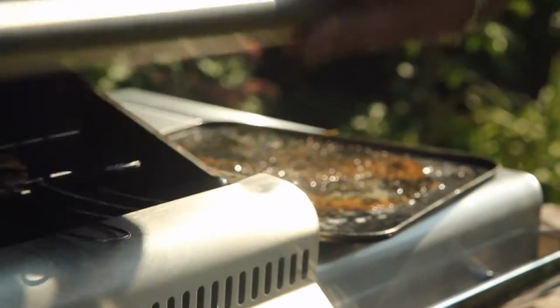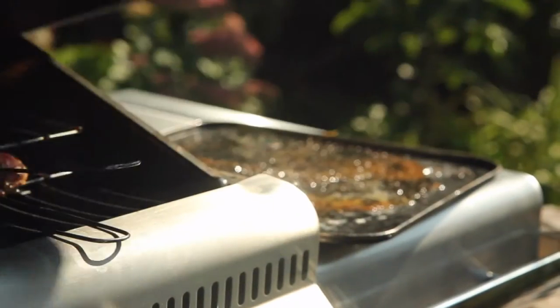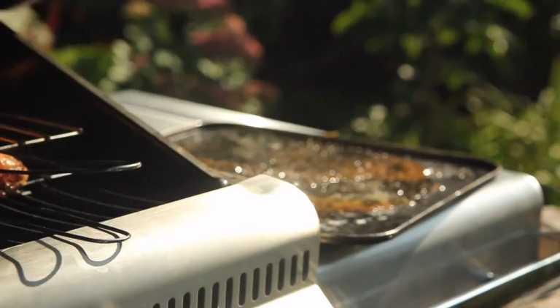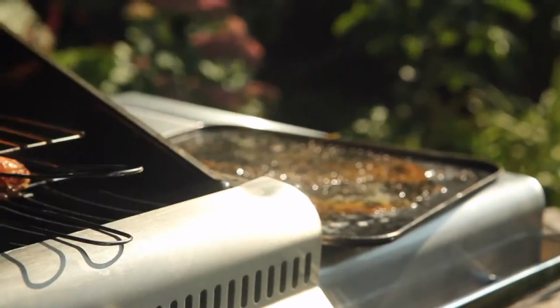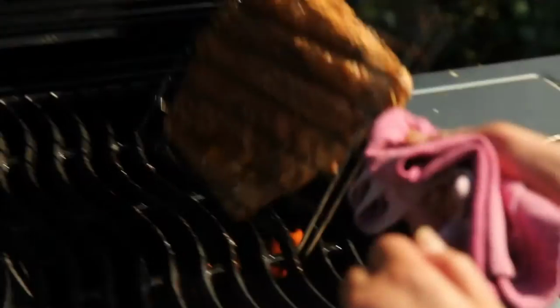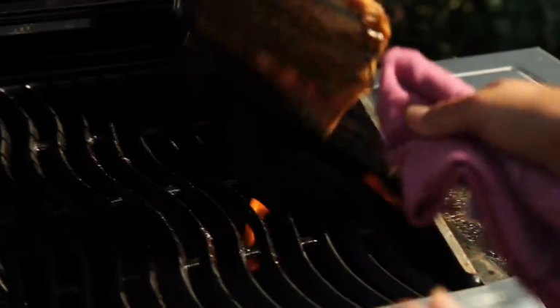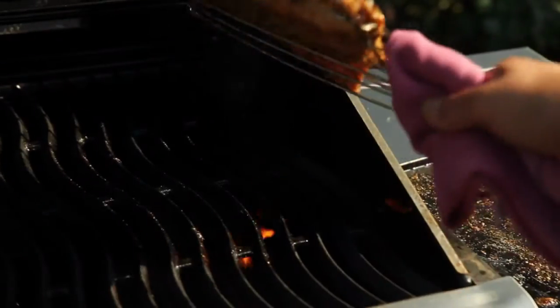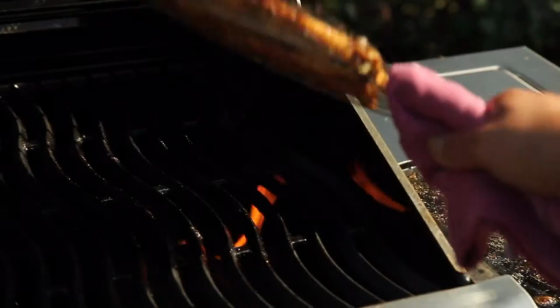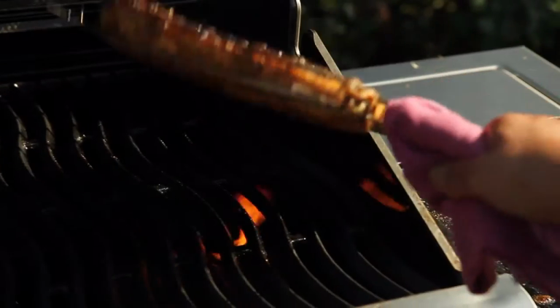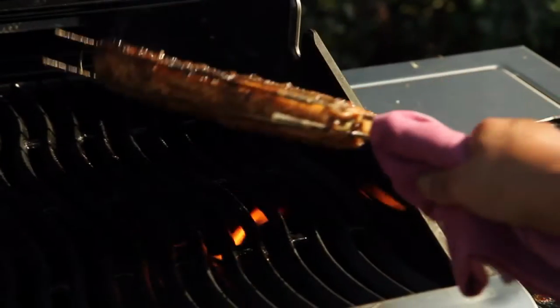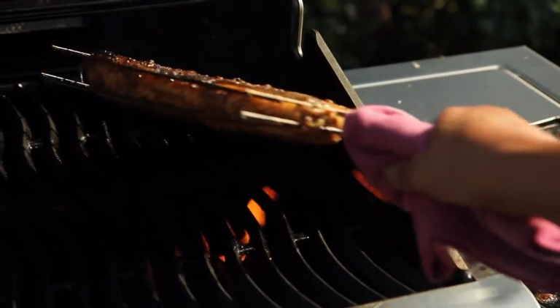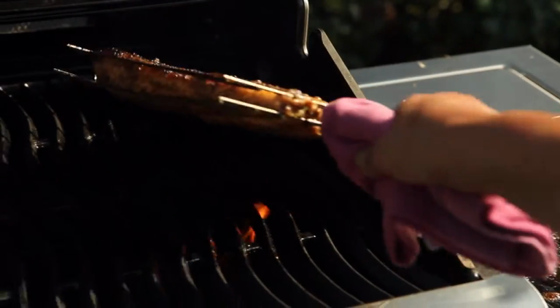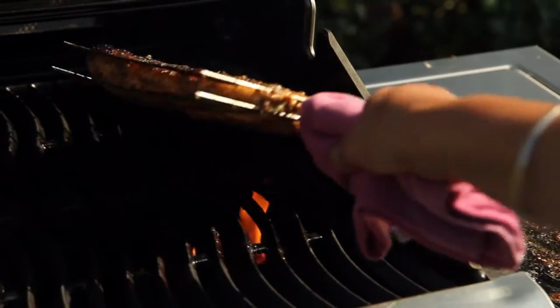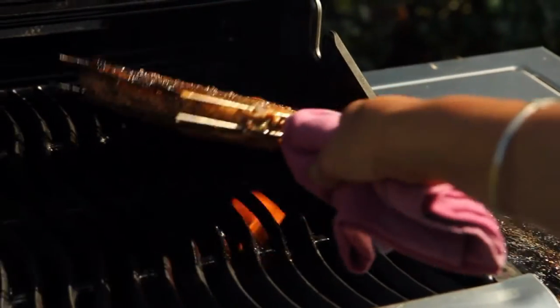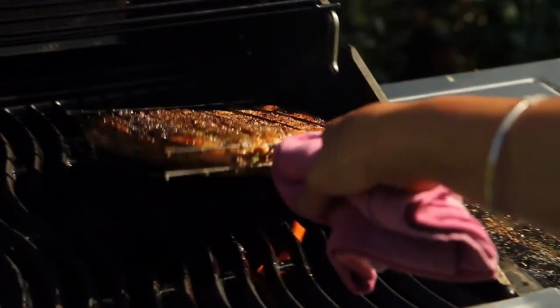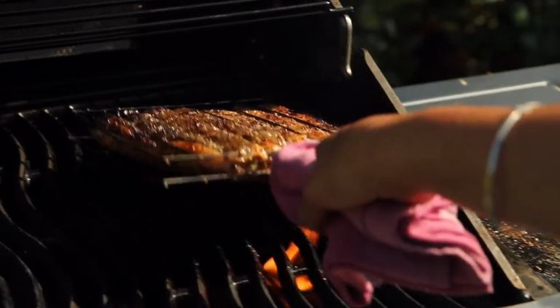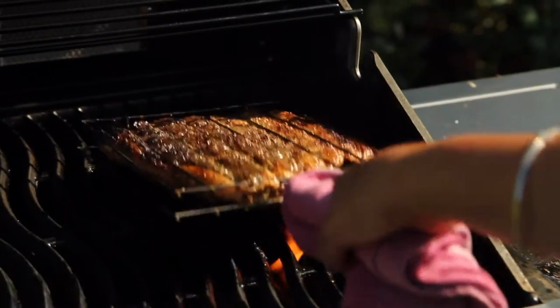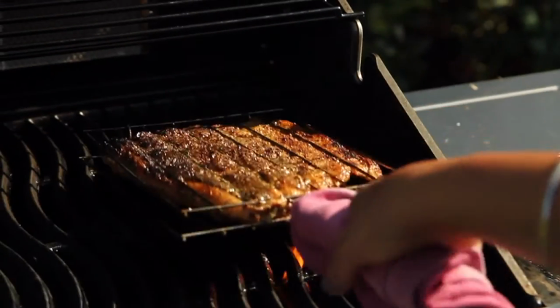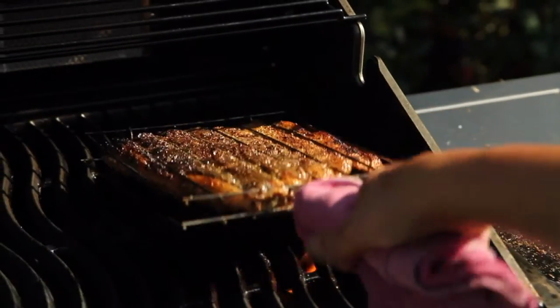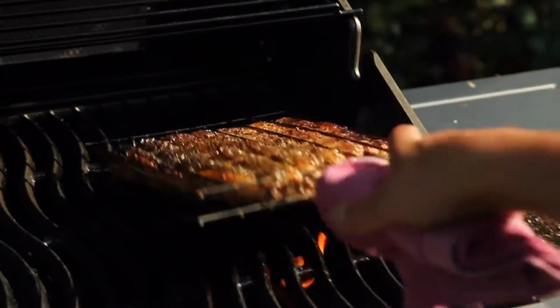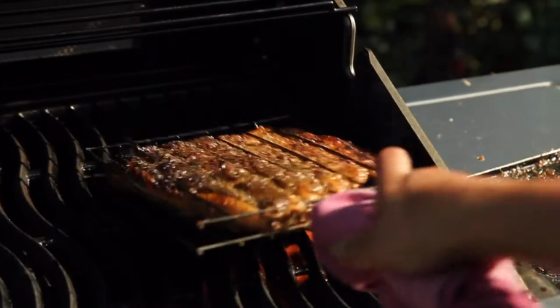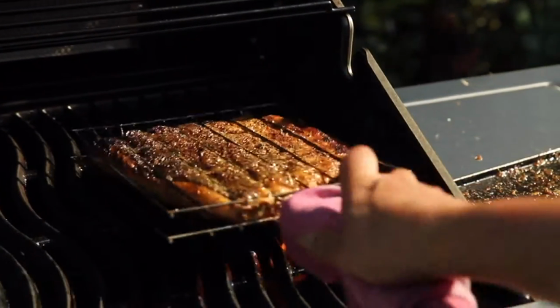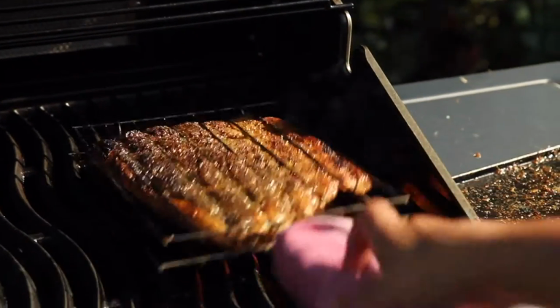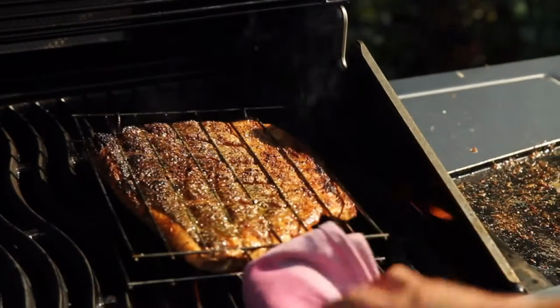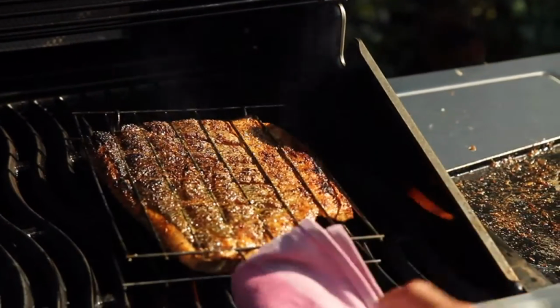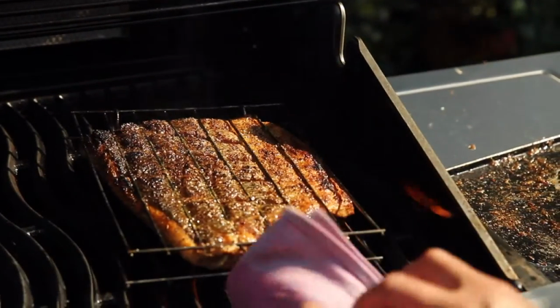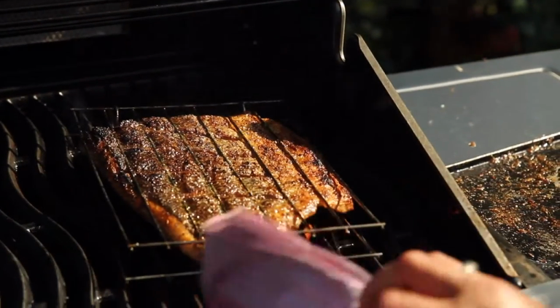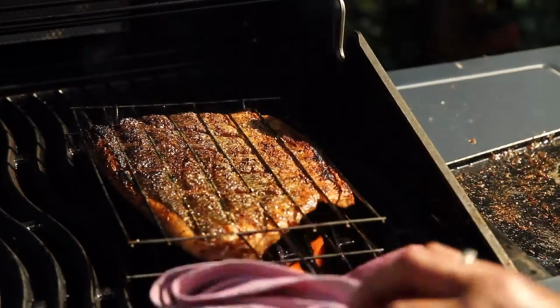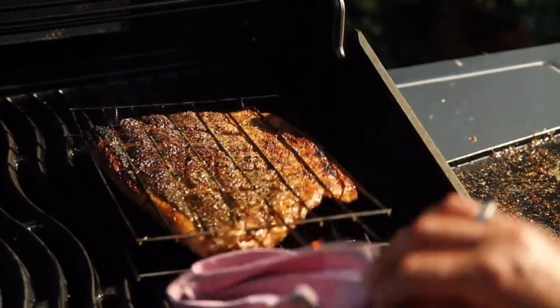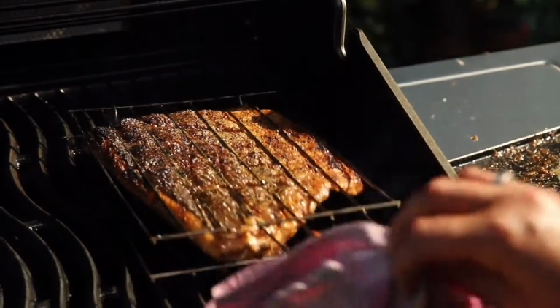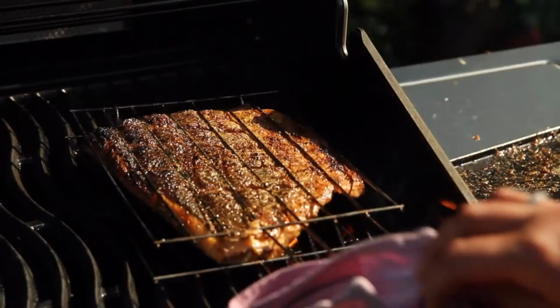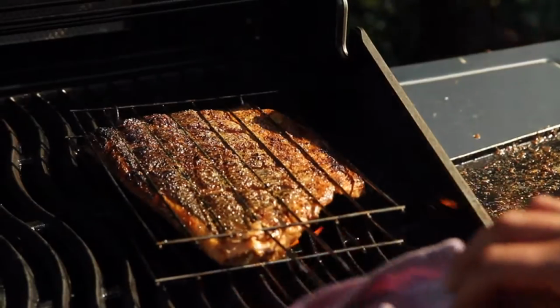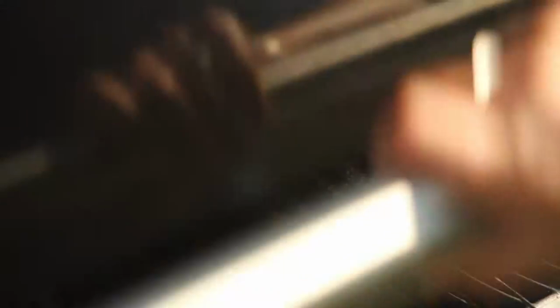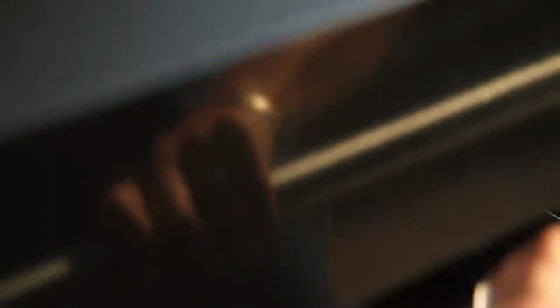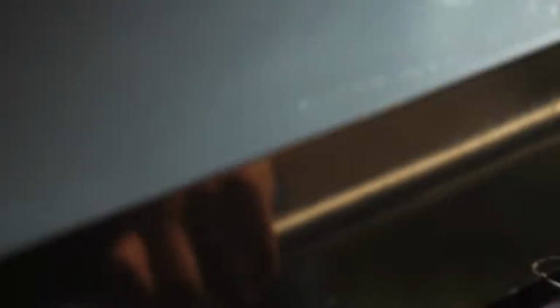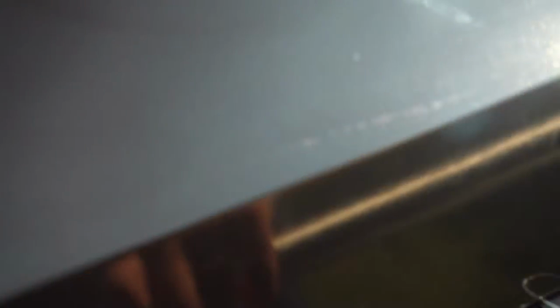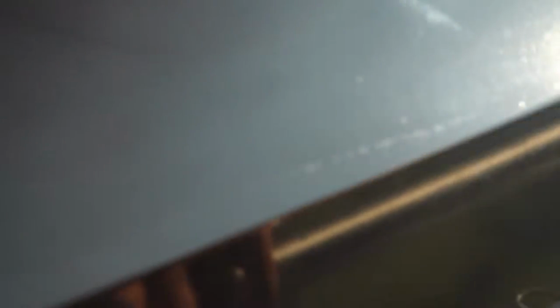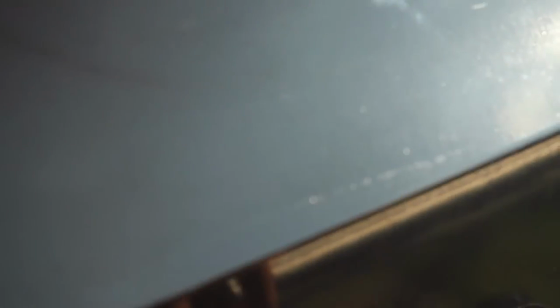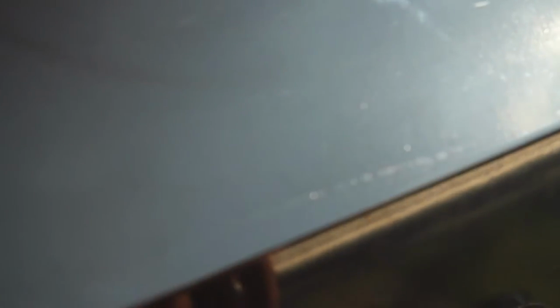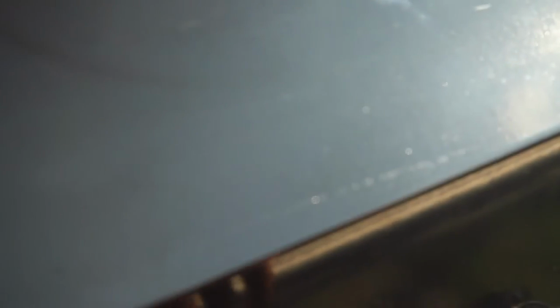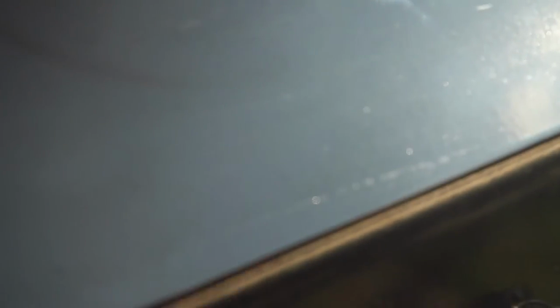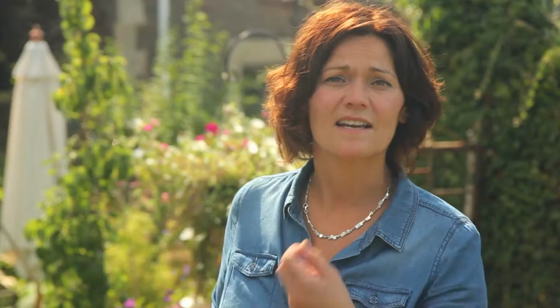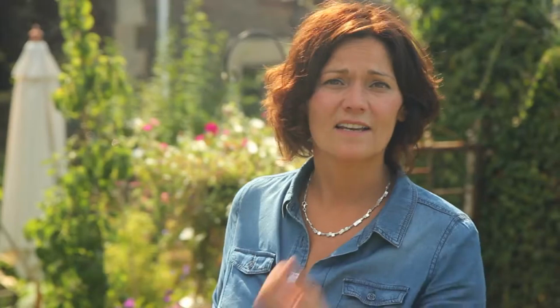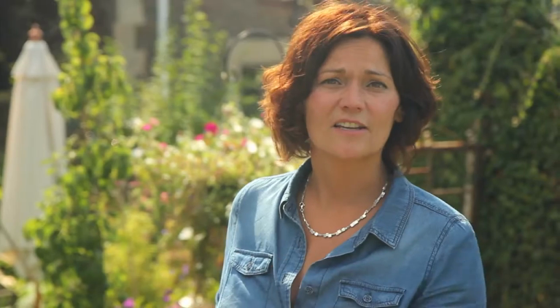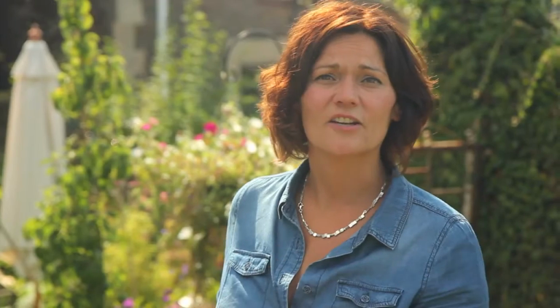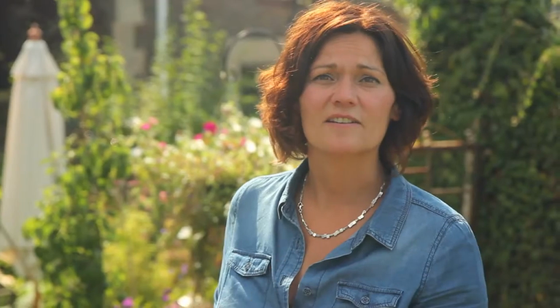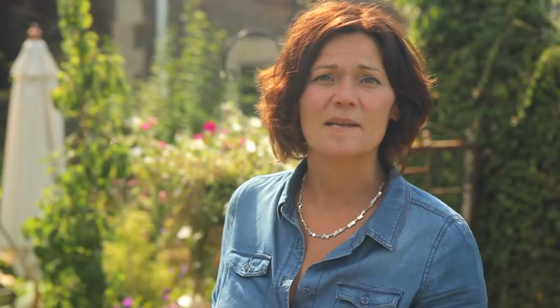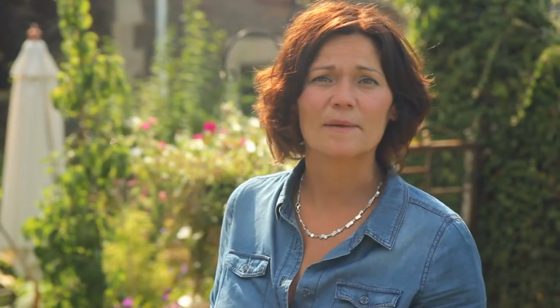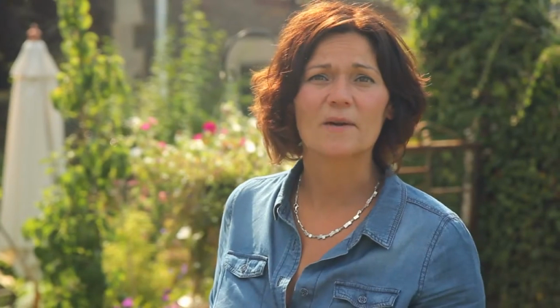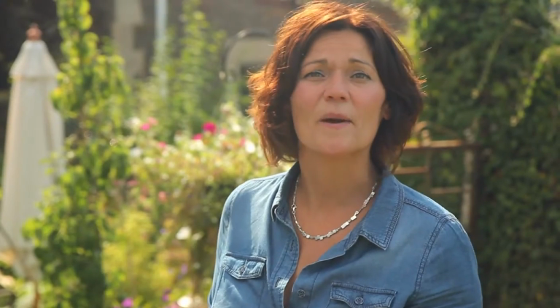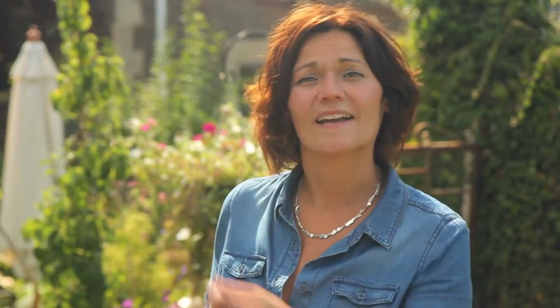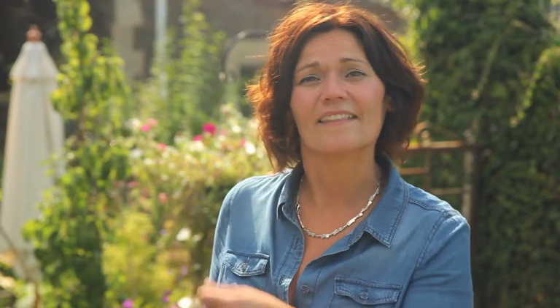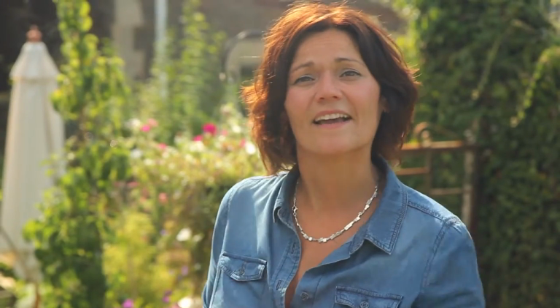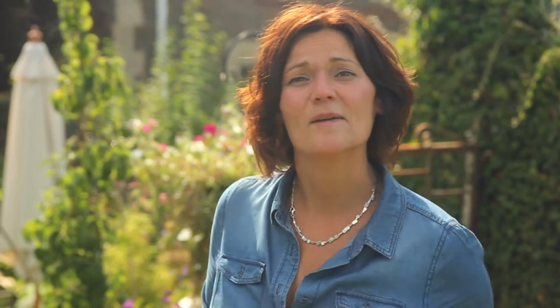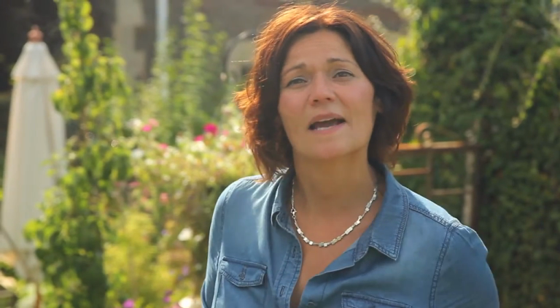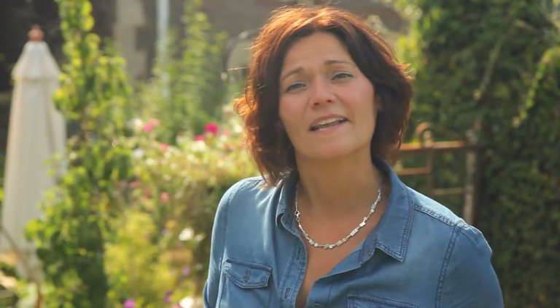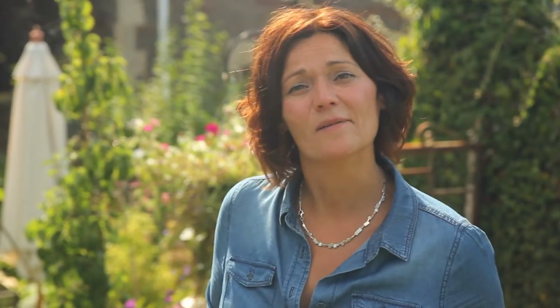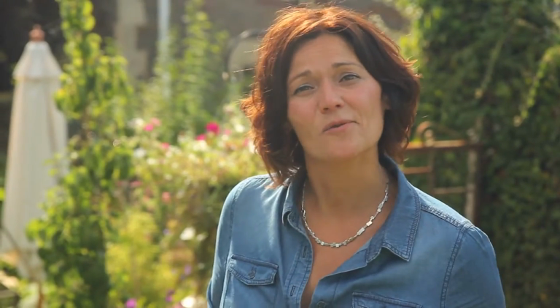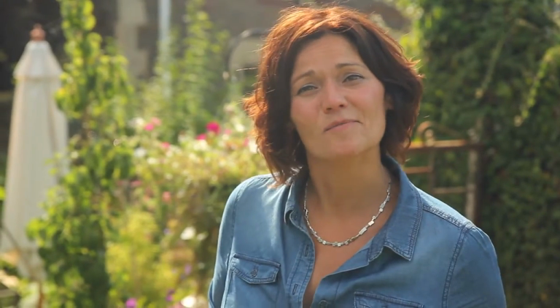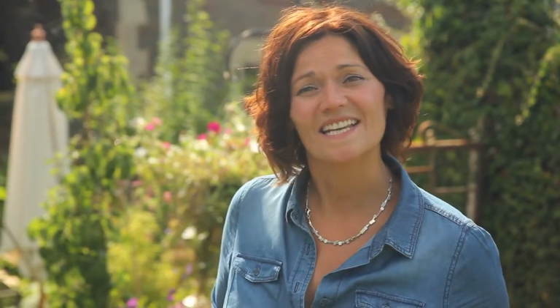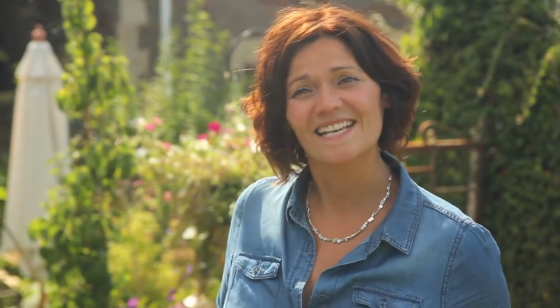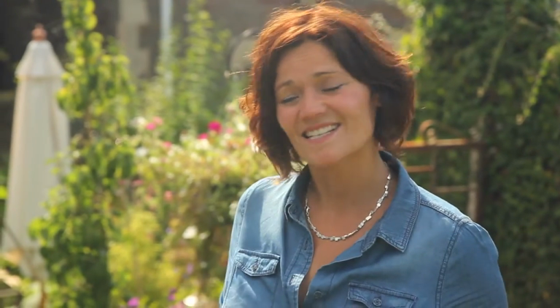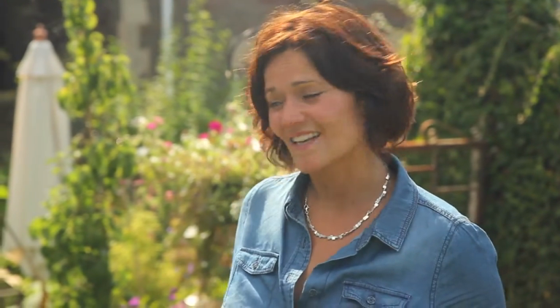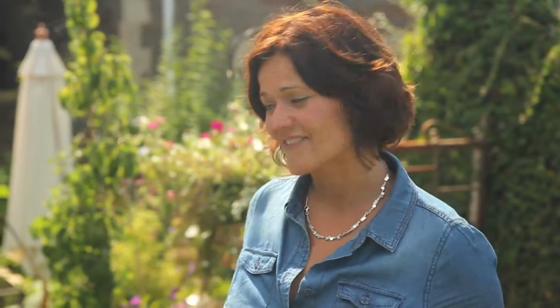In fact it's something I often do in the winter — just nip outside, fire it up, it's hot in seconds, cook something quick and then go back in the warm to eat it.